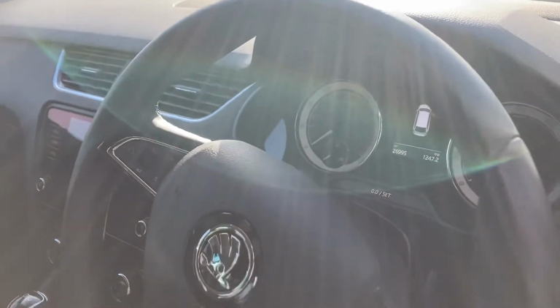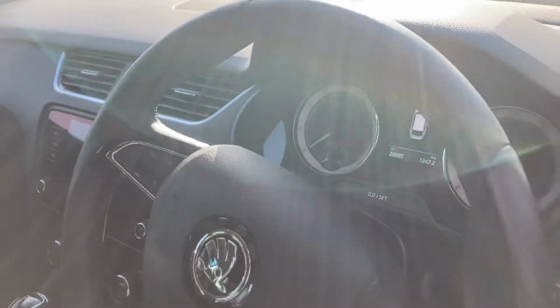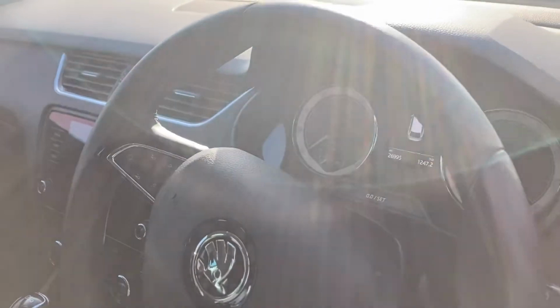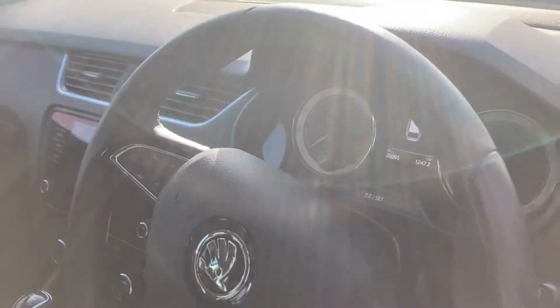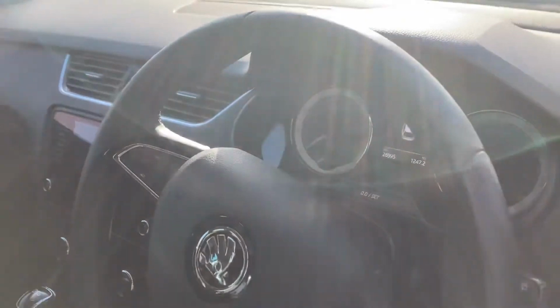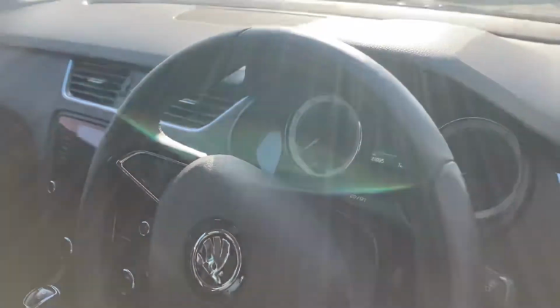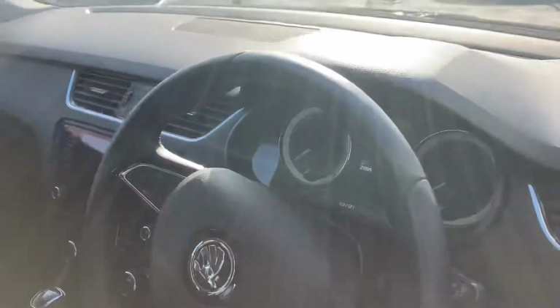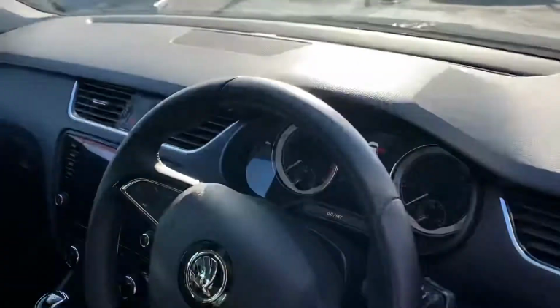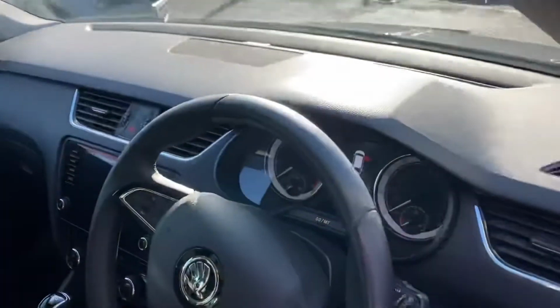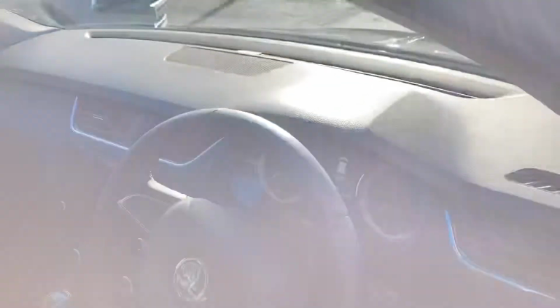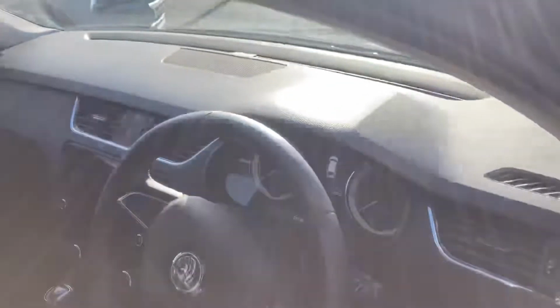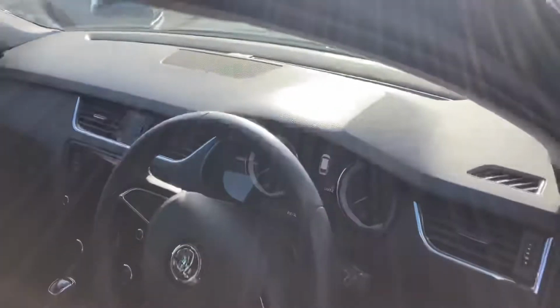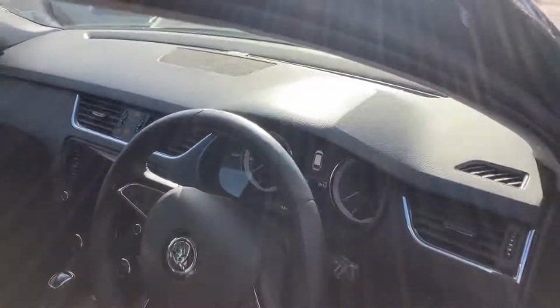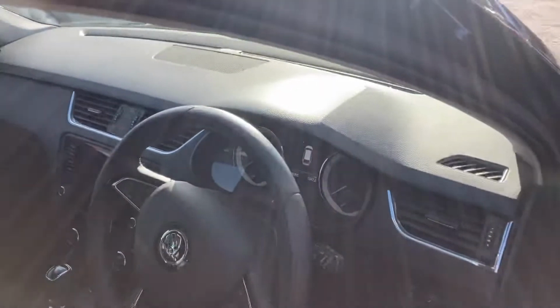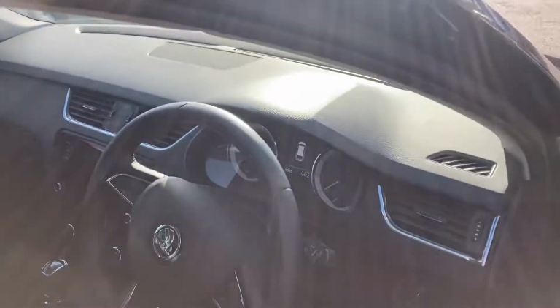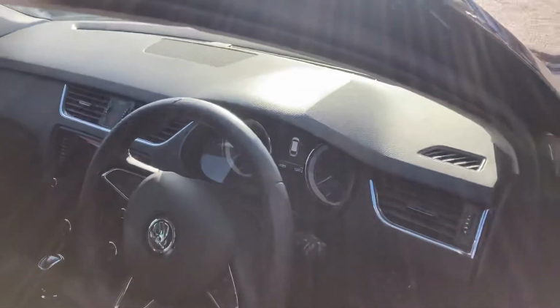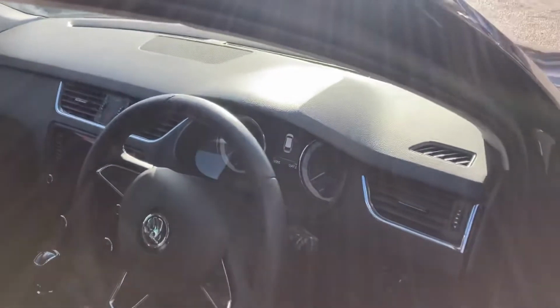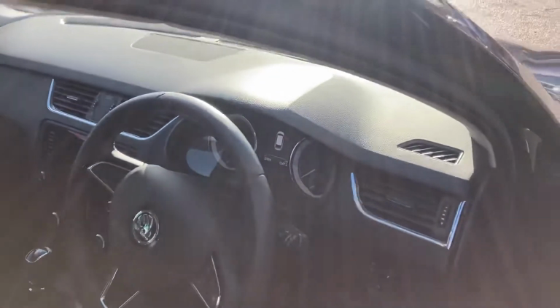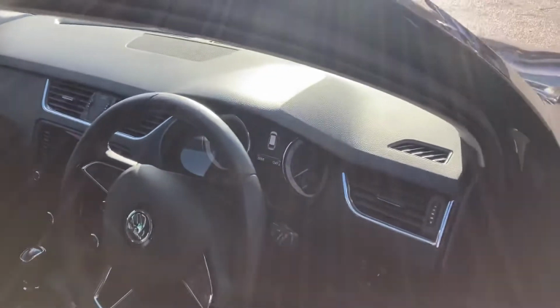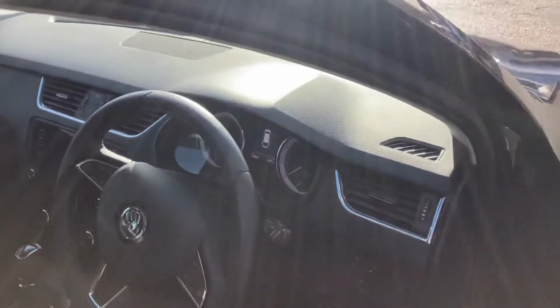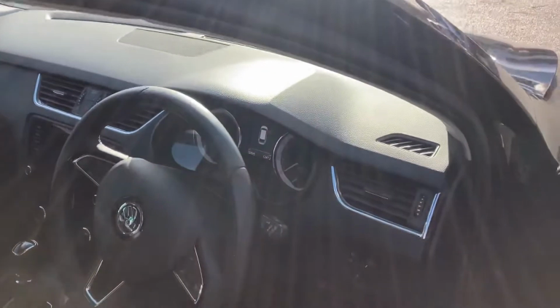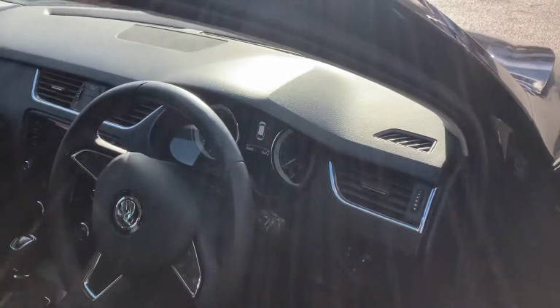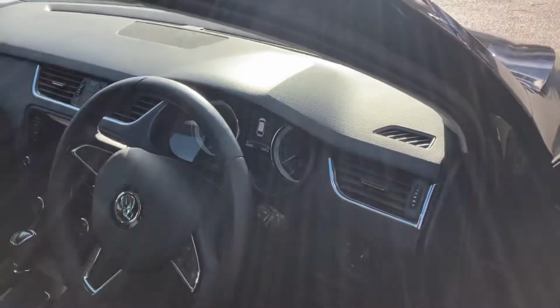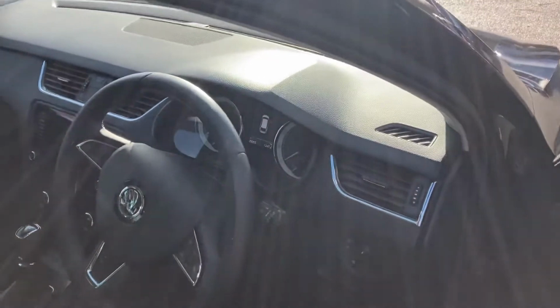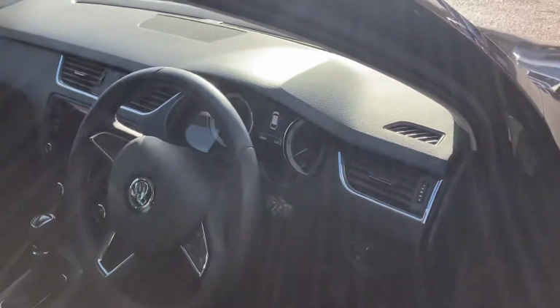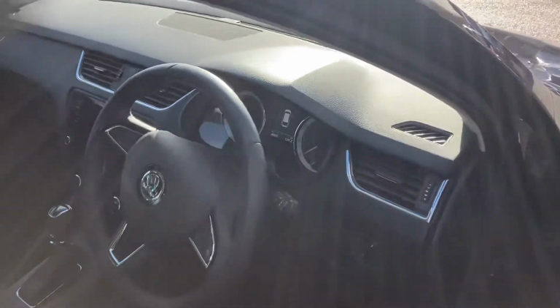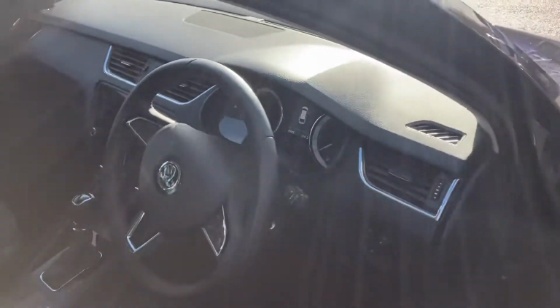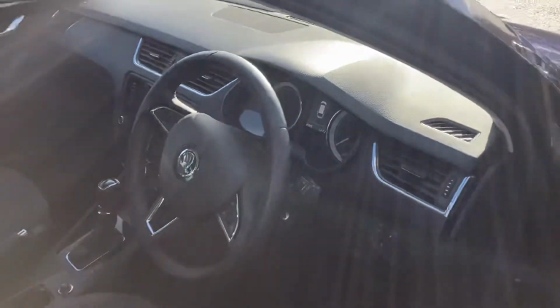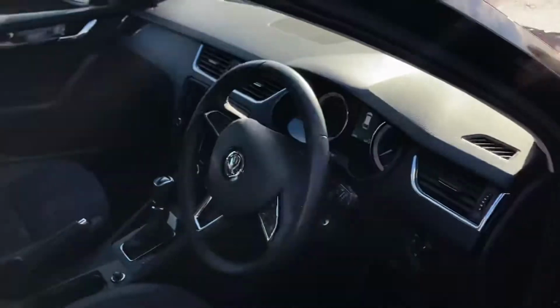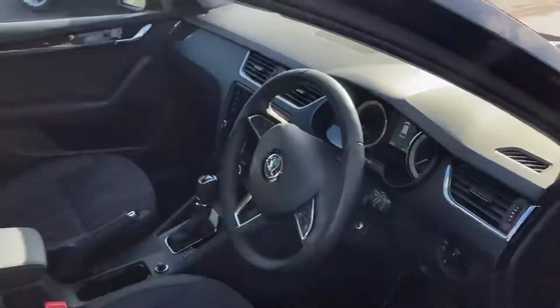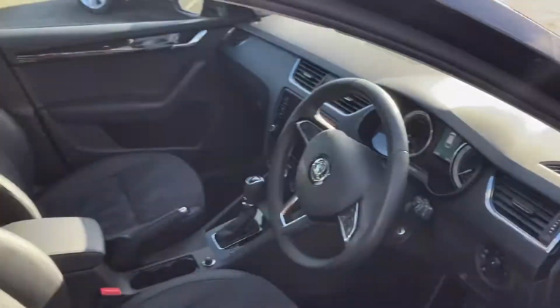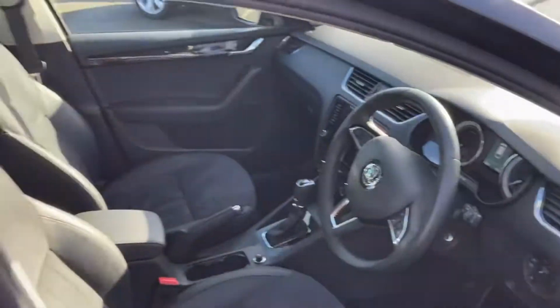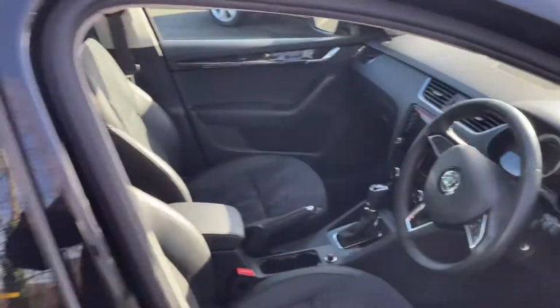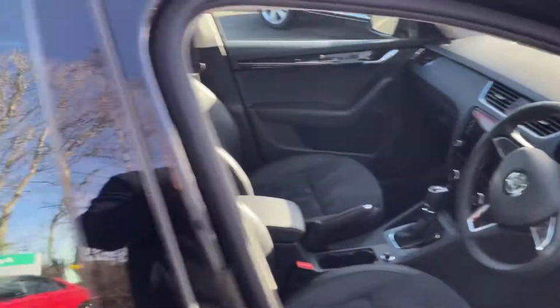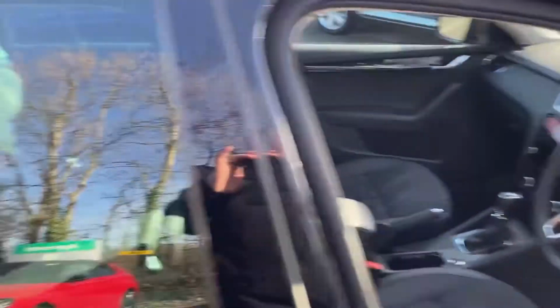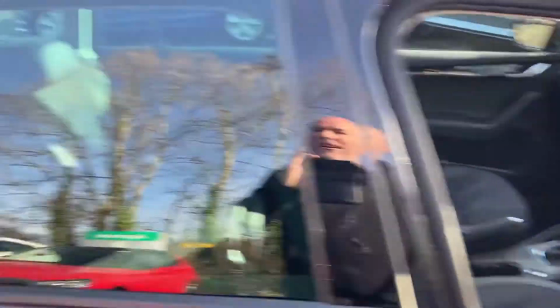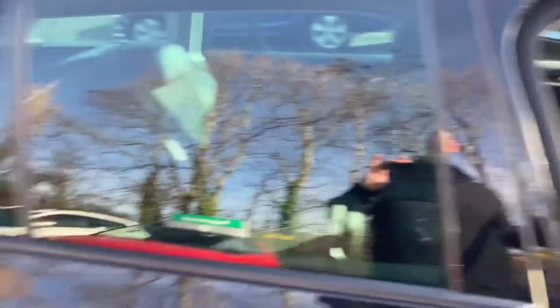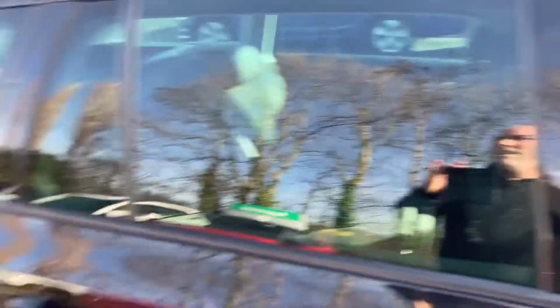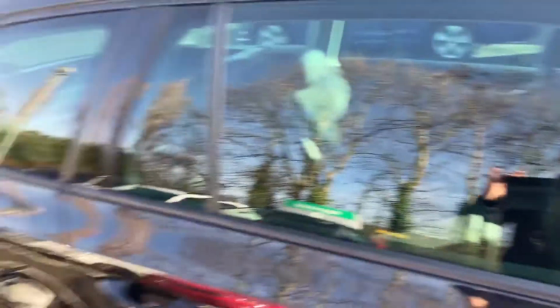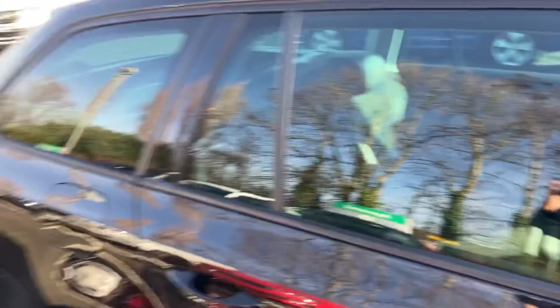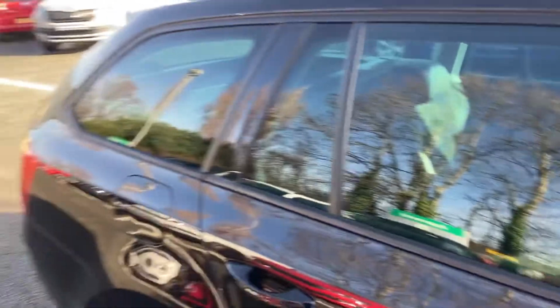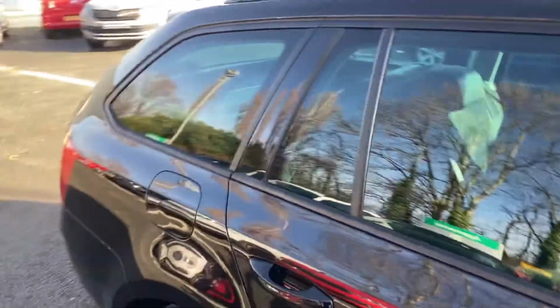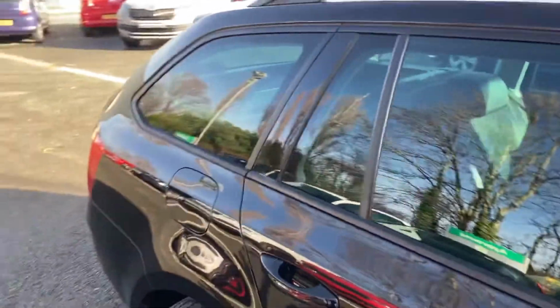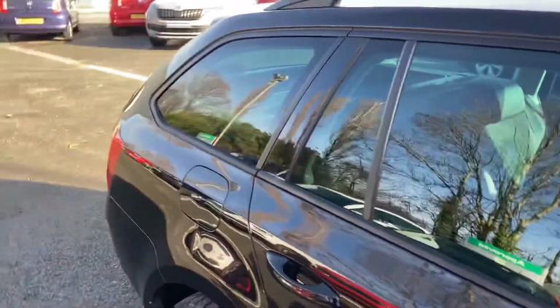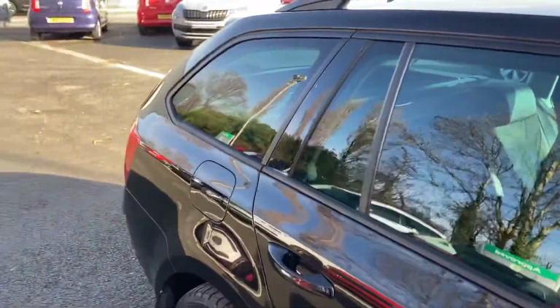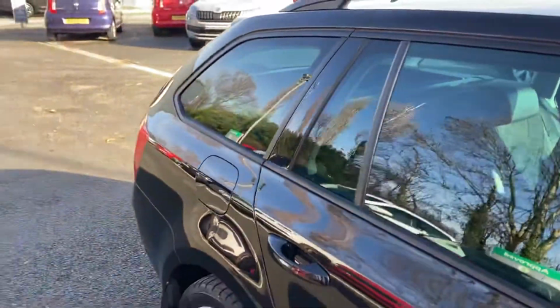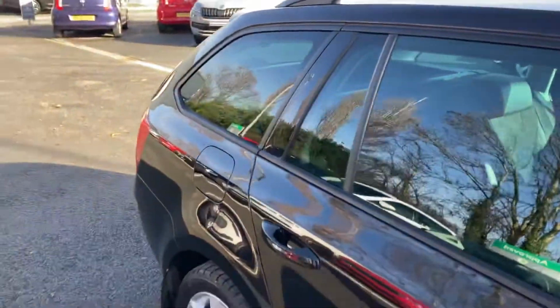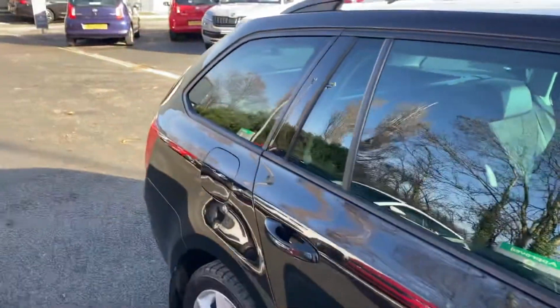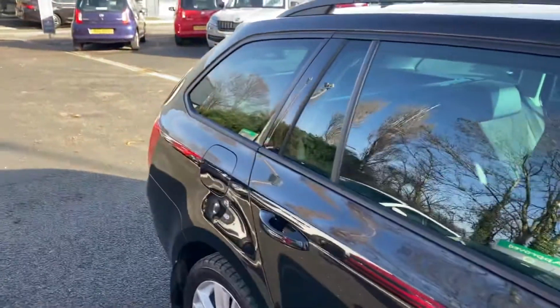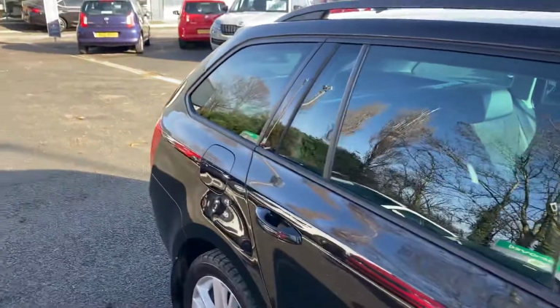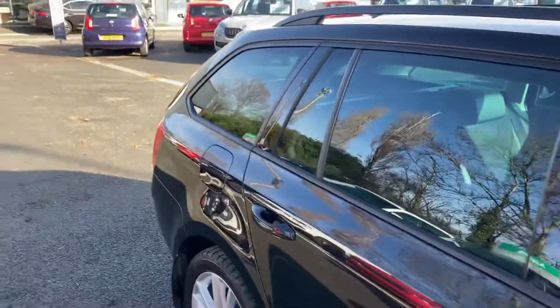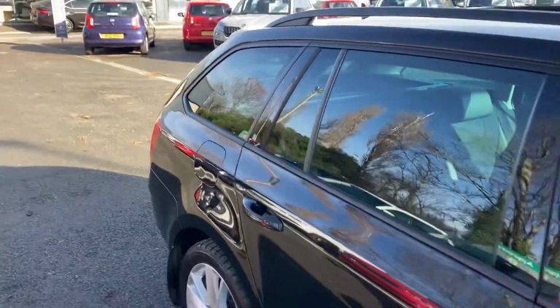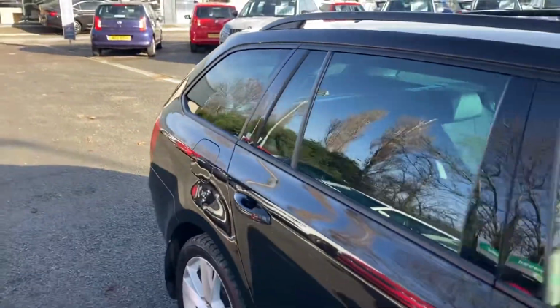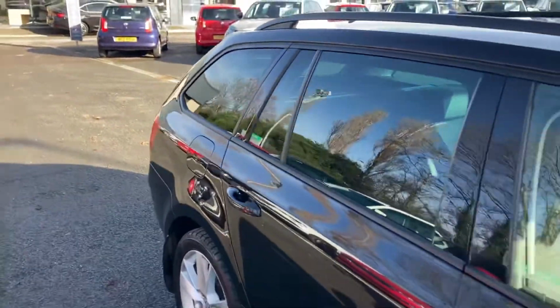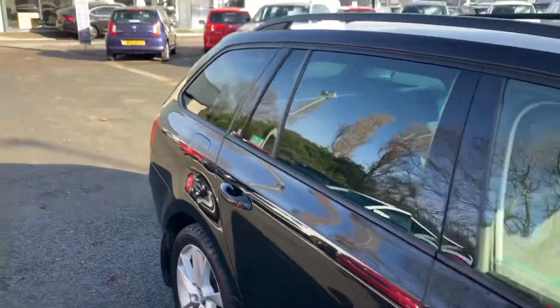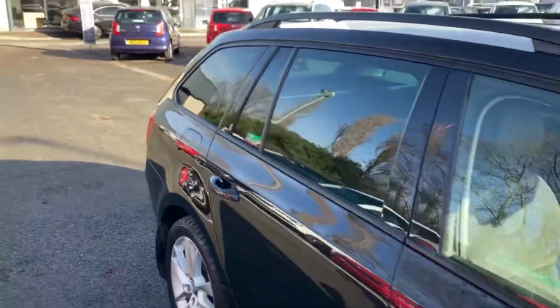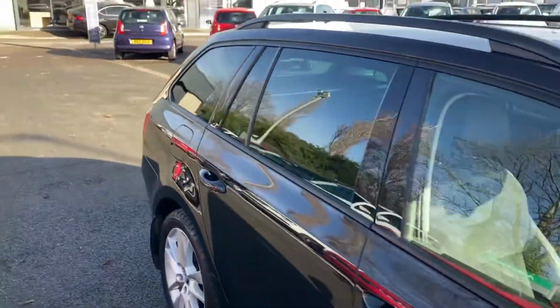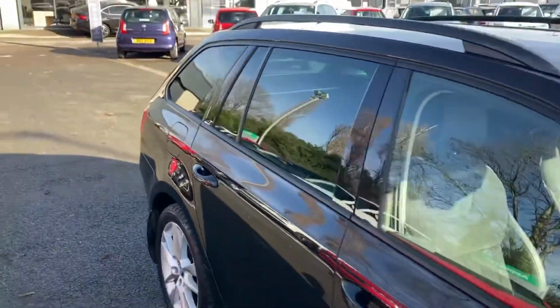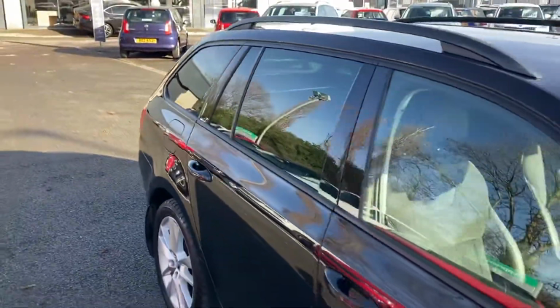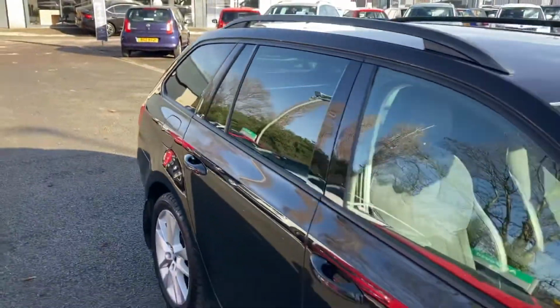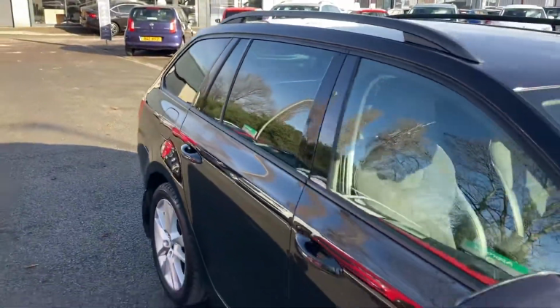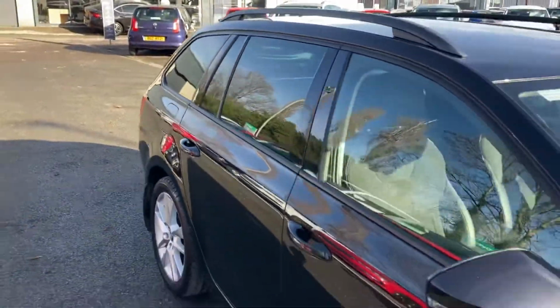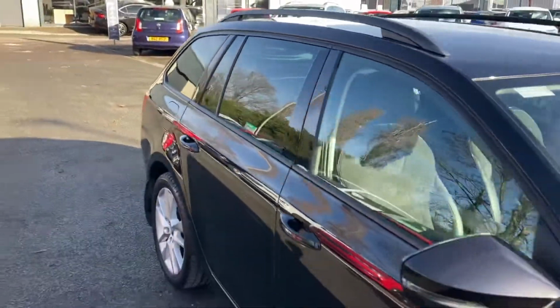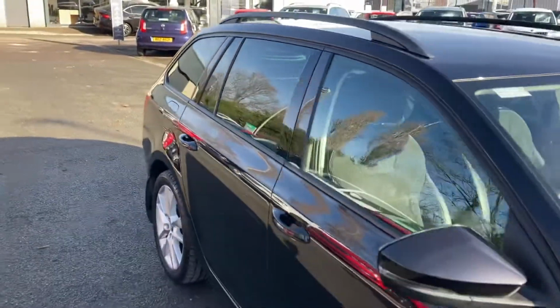Sat Nav and Apple CarPlay are standard, as are automatic lights and wipers.